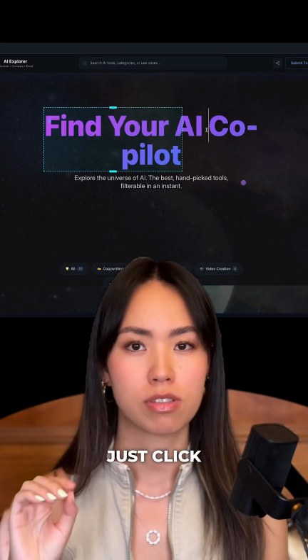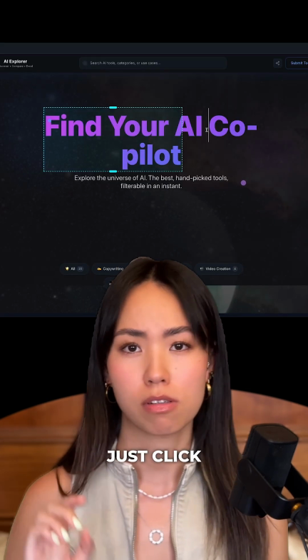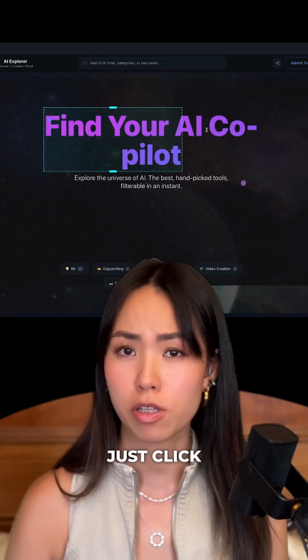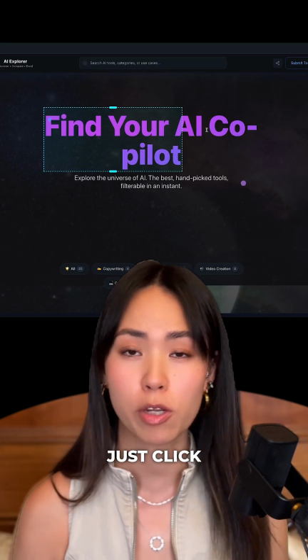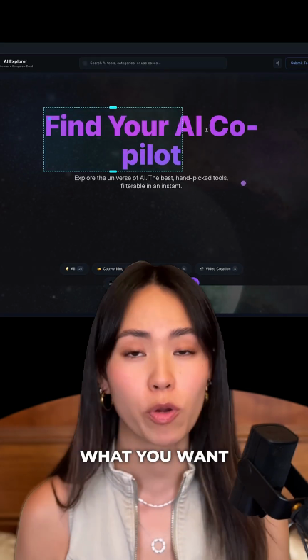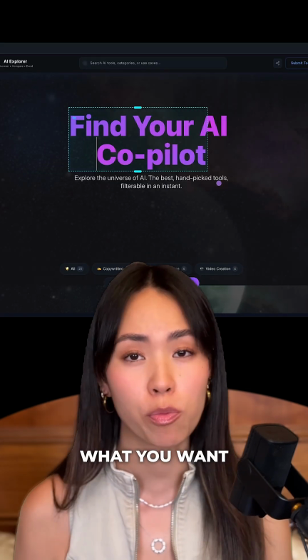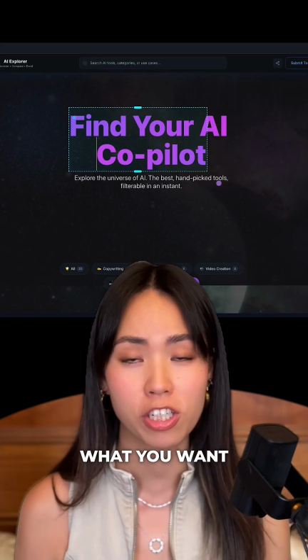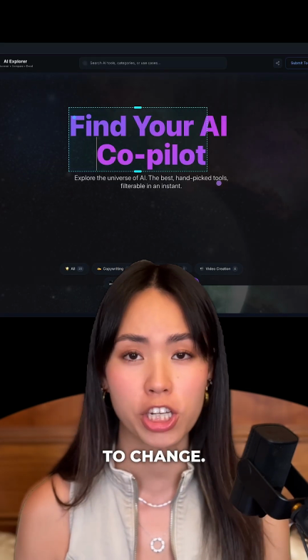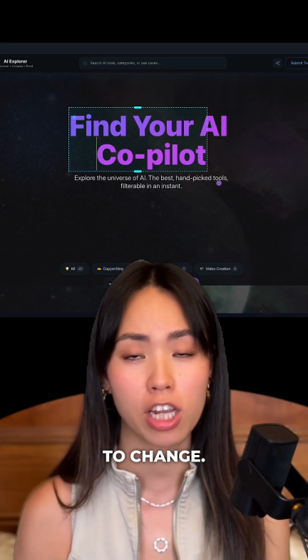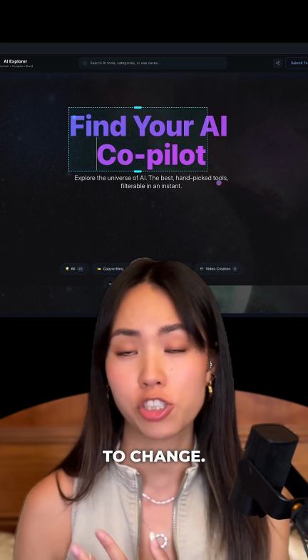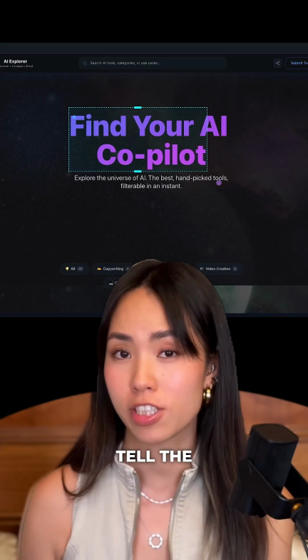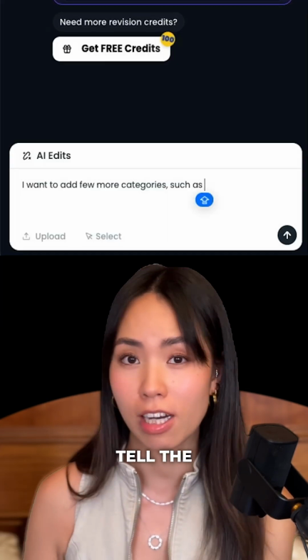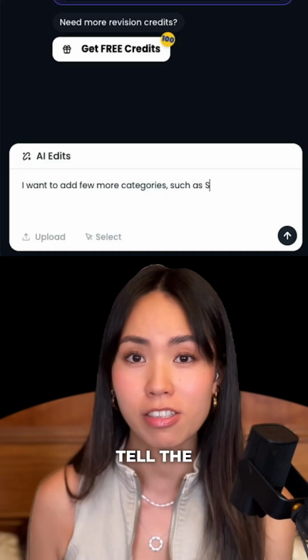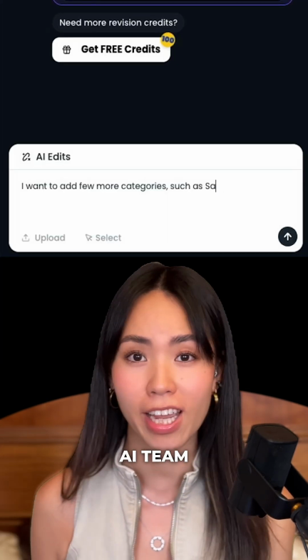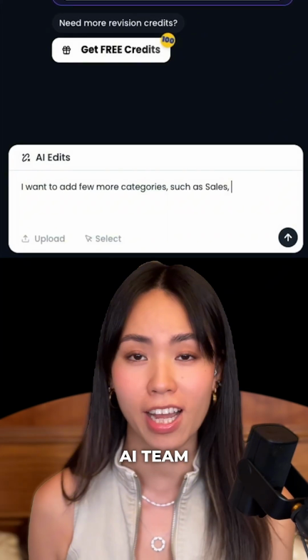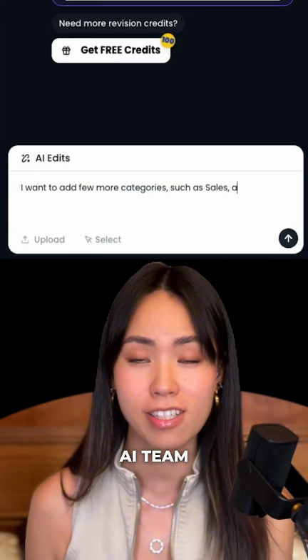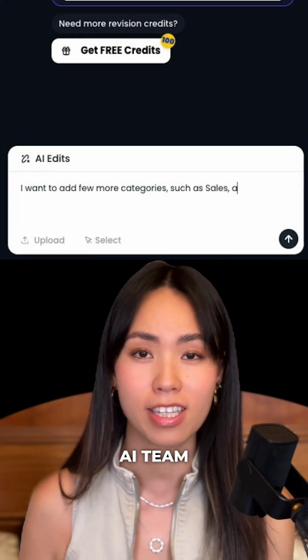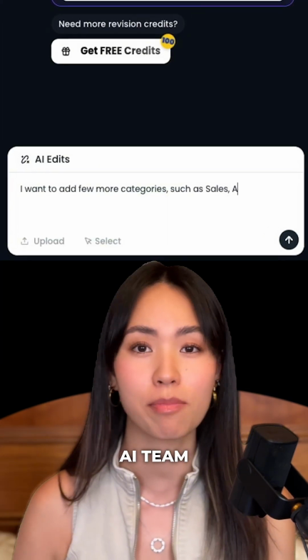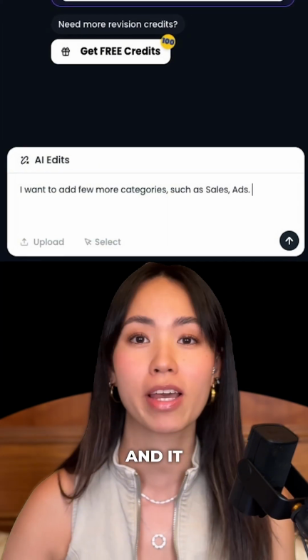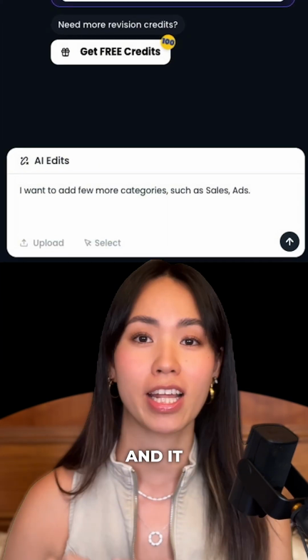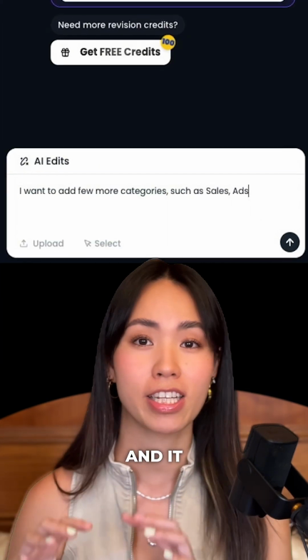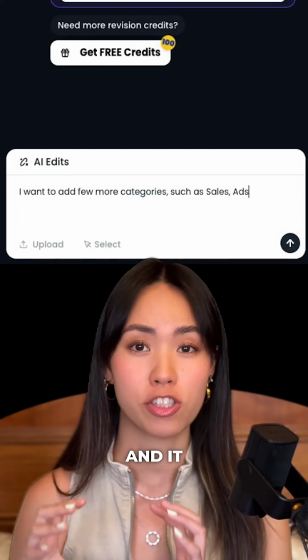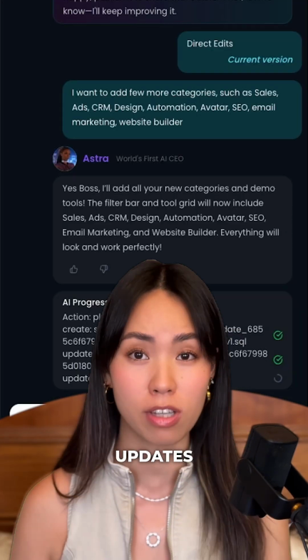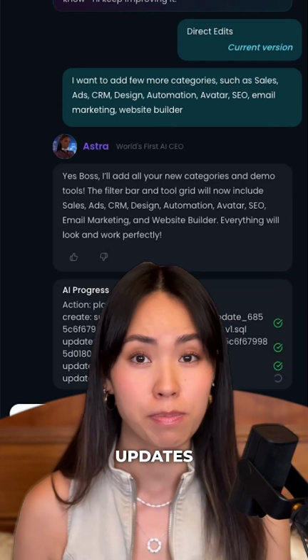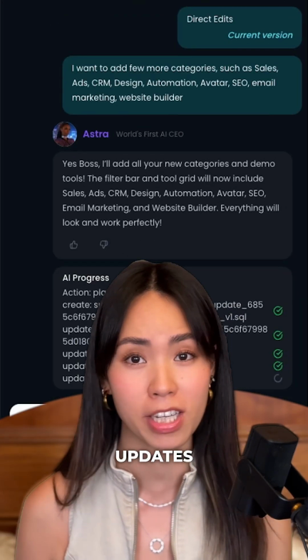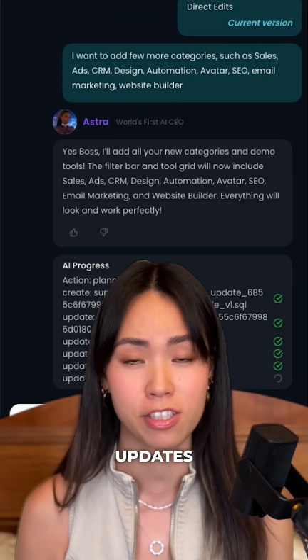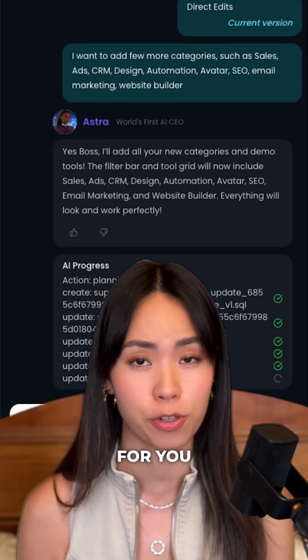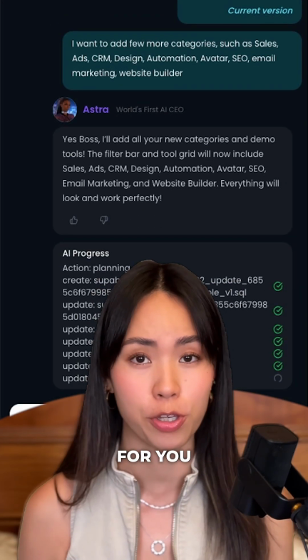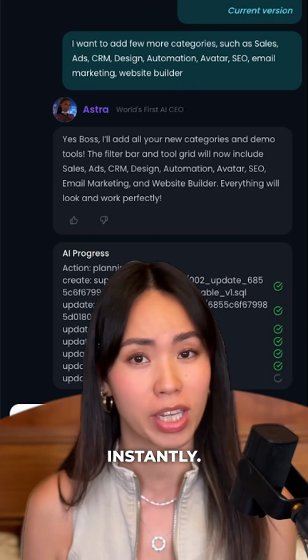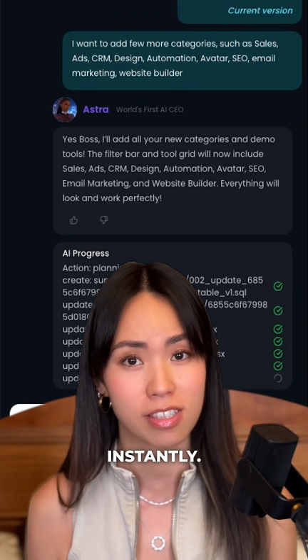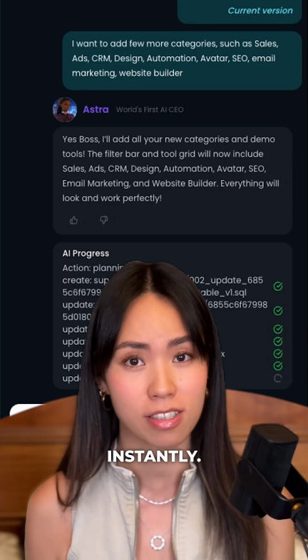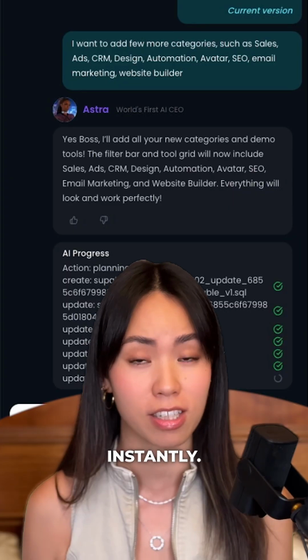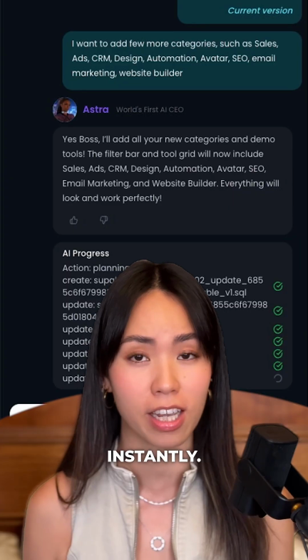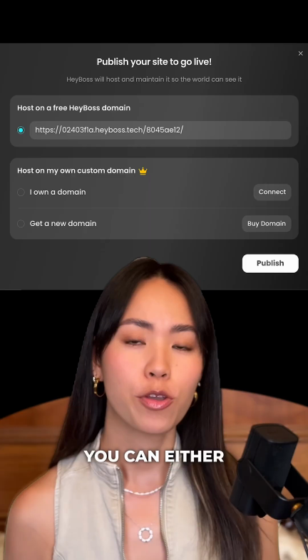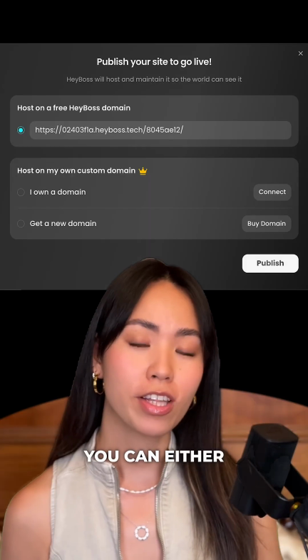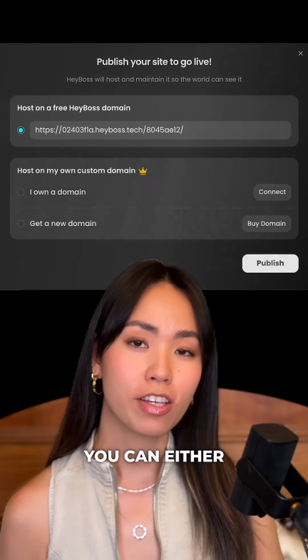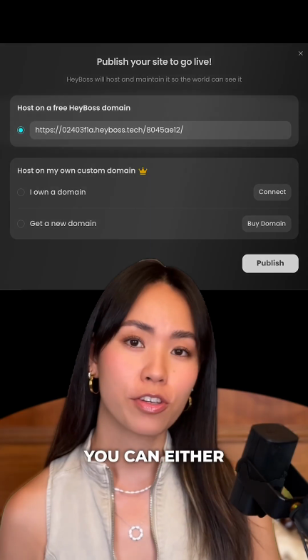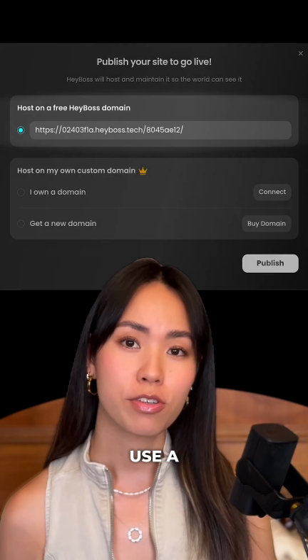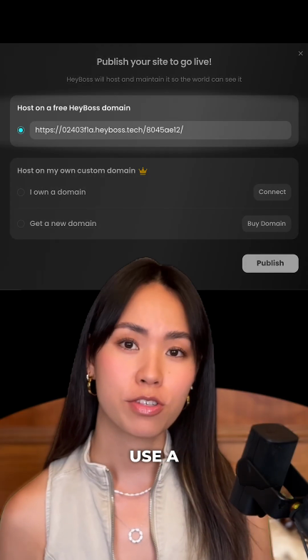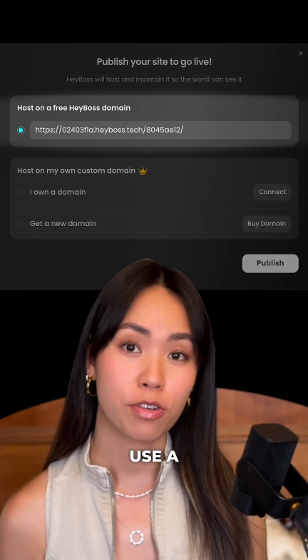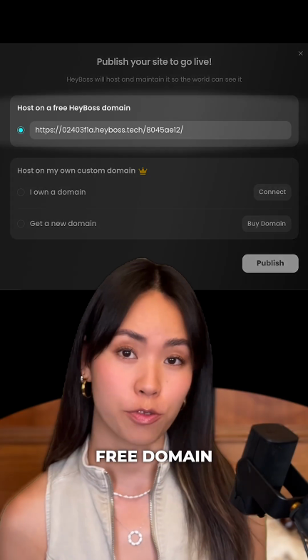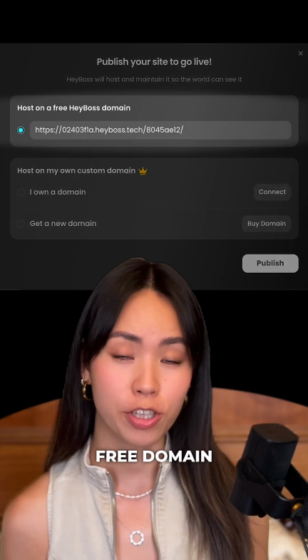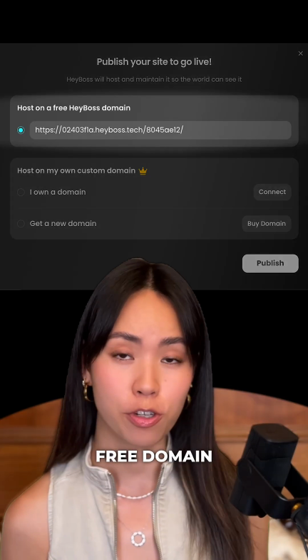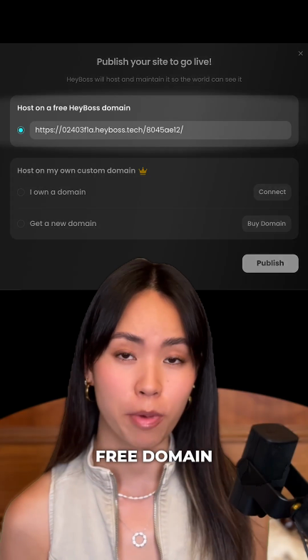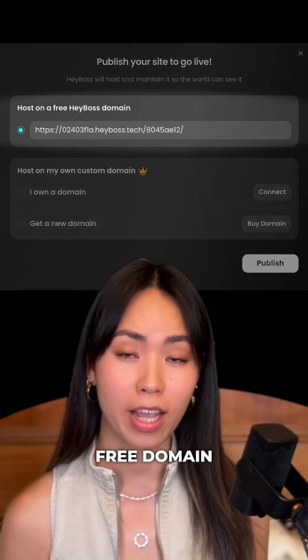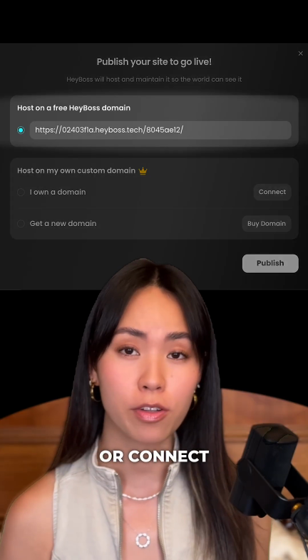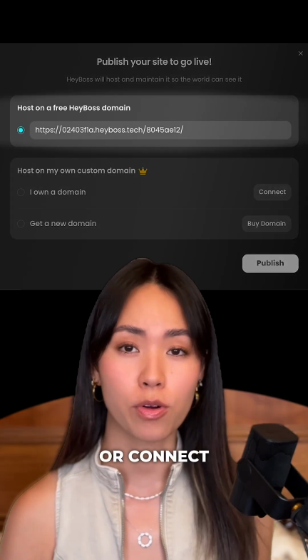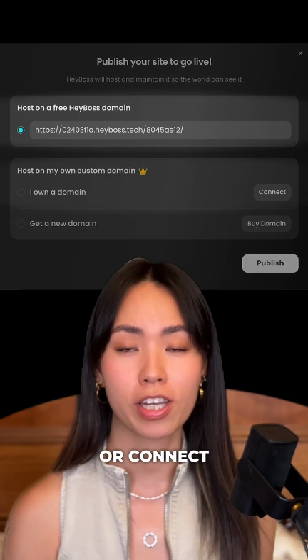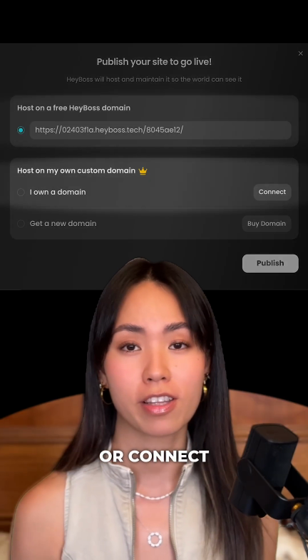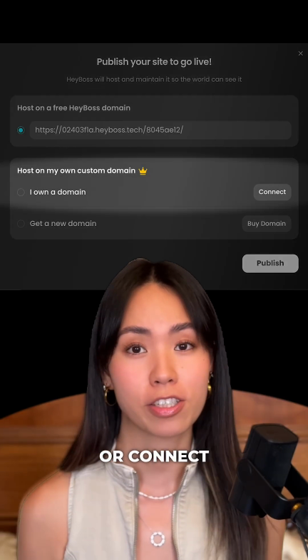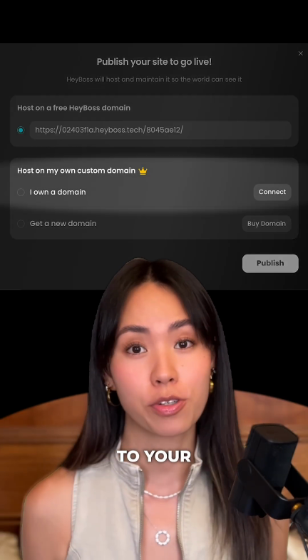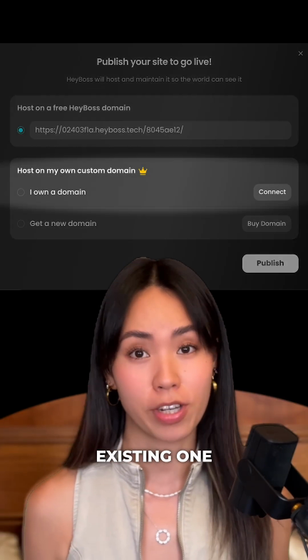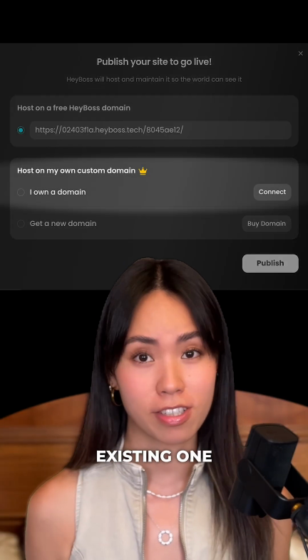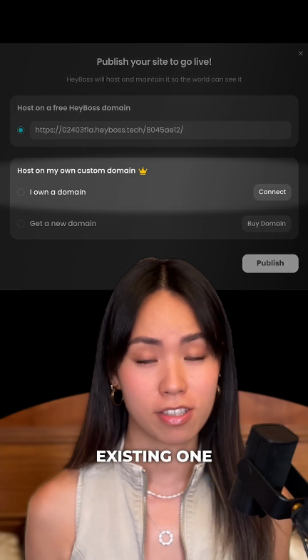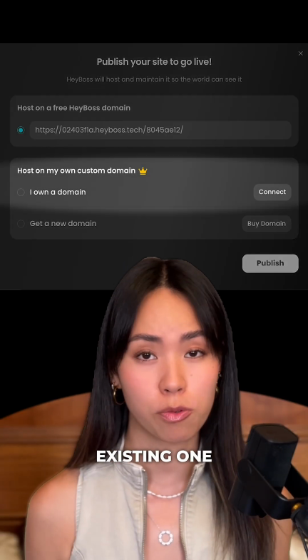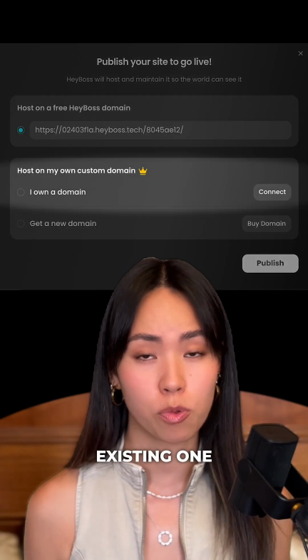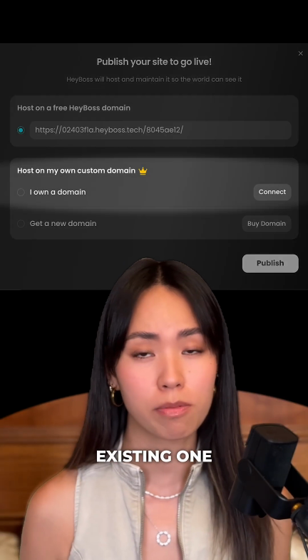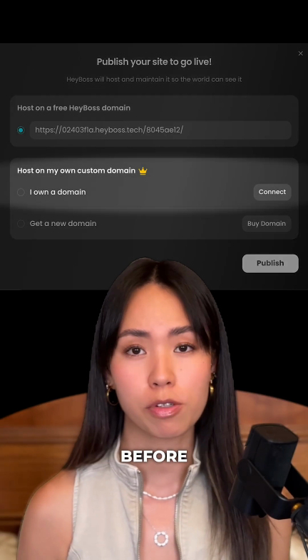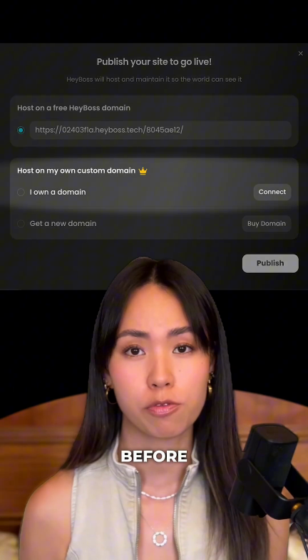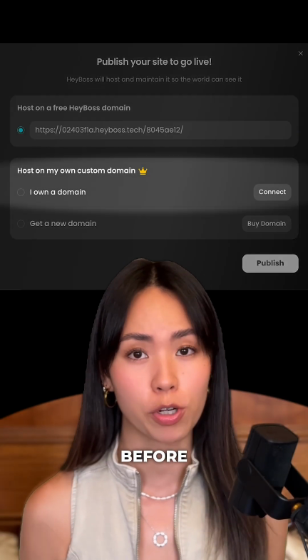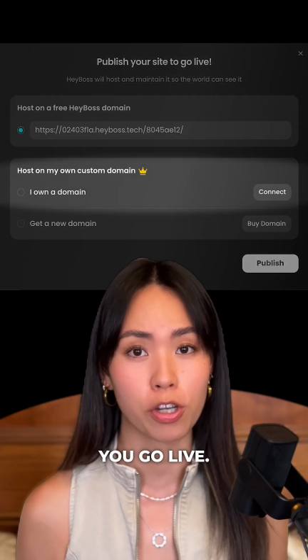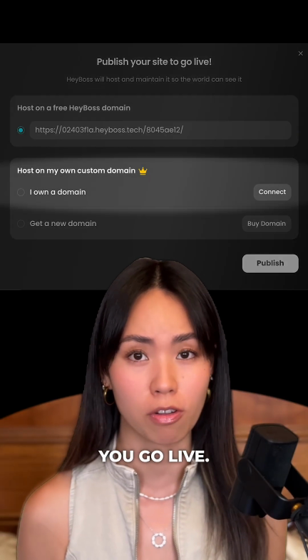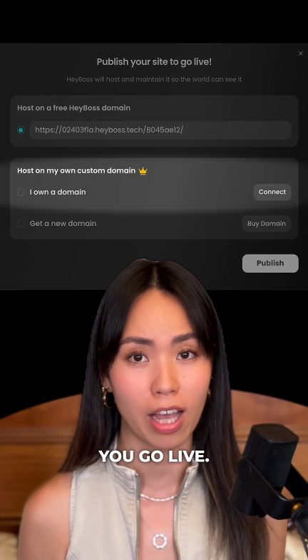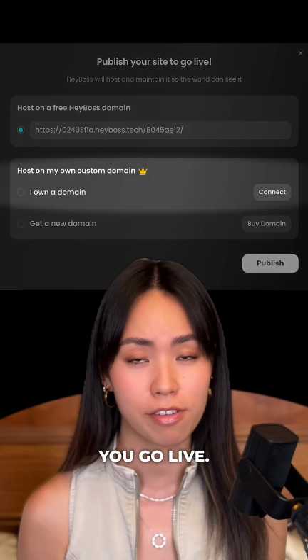If you want to tweak anything, just click where you want to change, tell the AI team, and it updates for you instantly. You can either use their free domain or connect to your existing one before you go live.